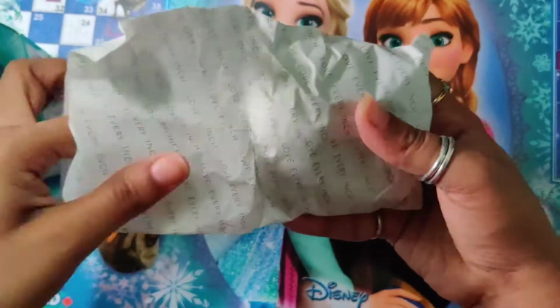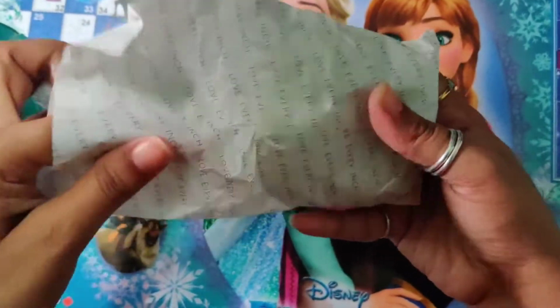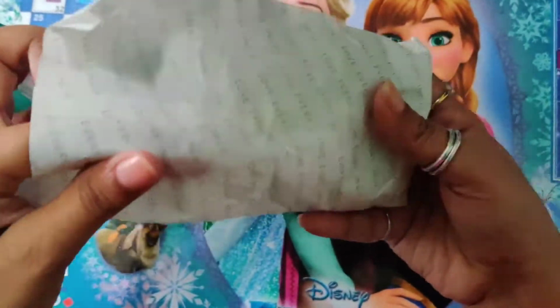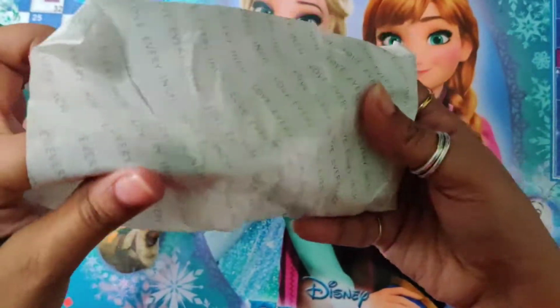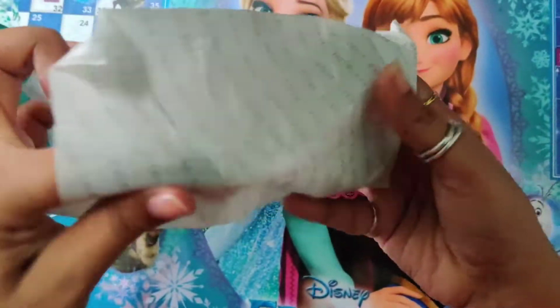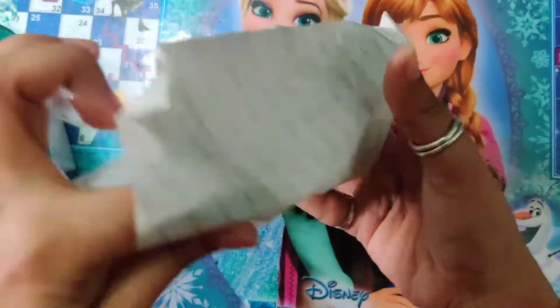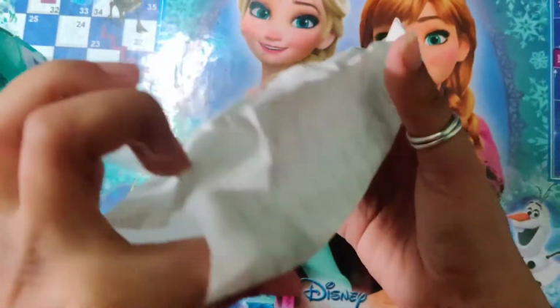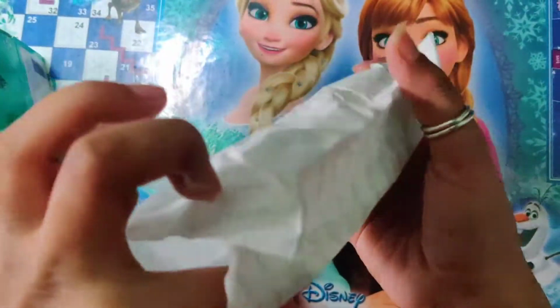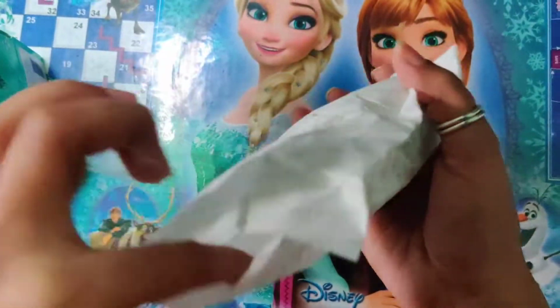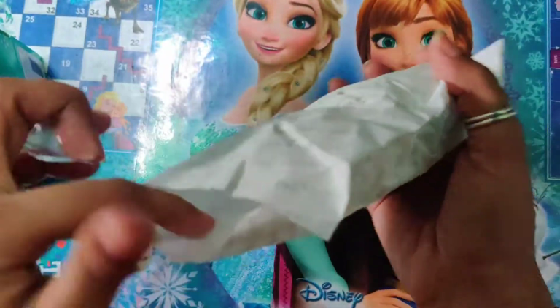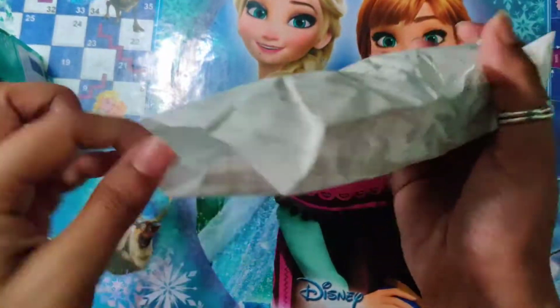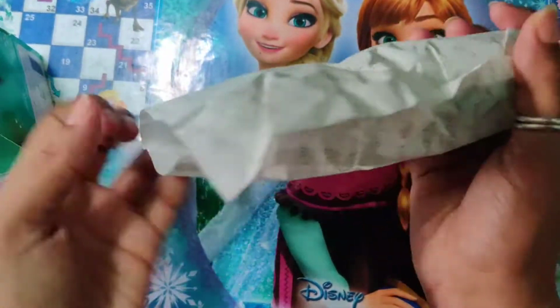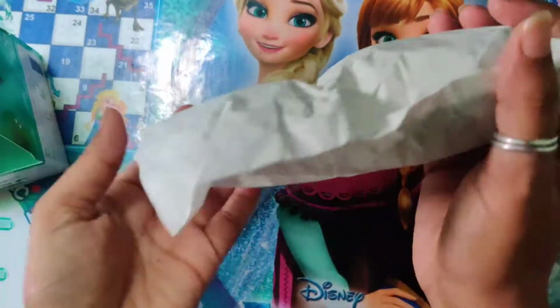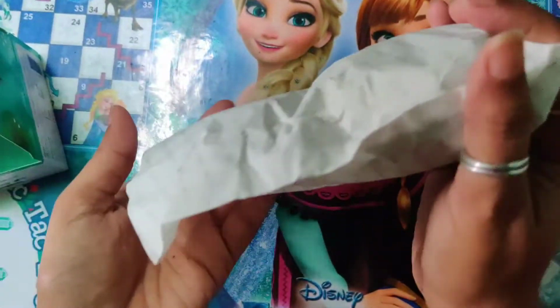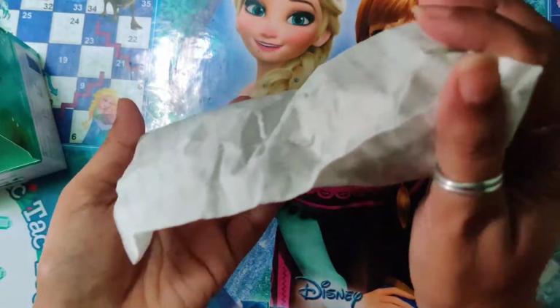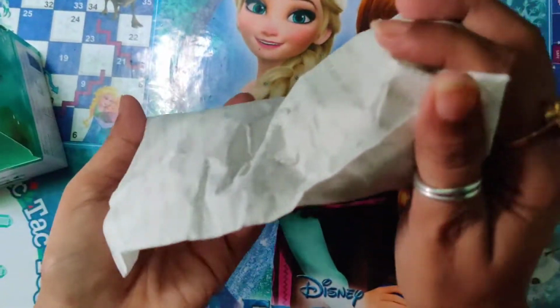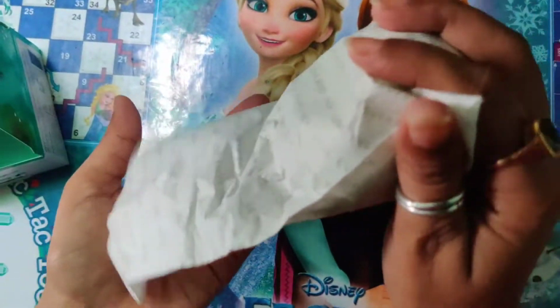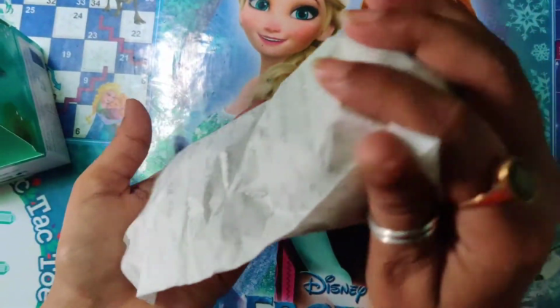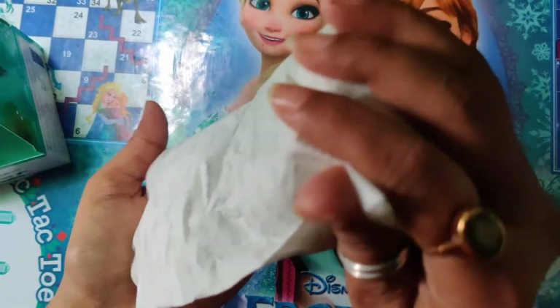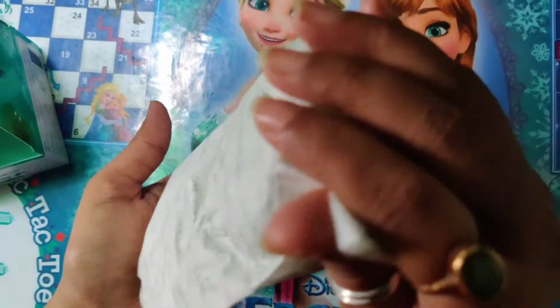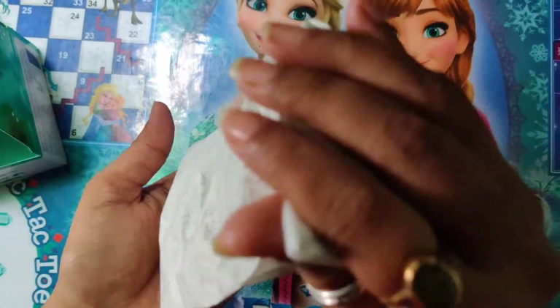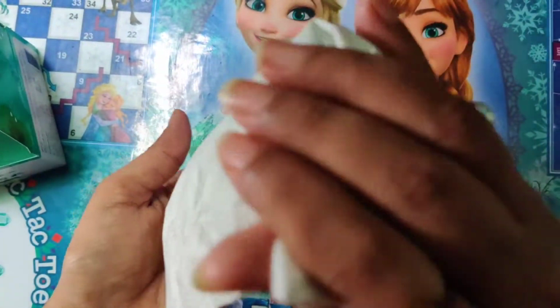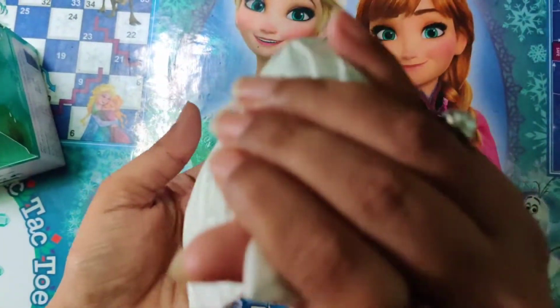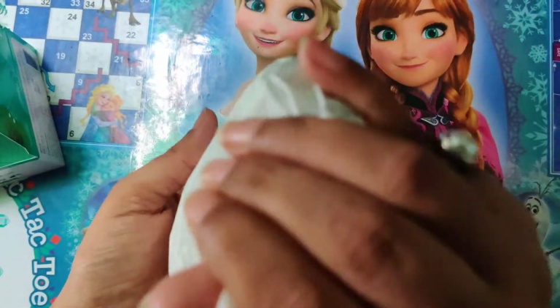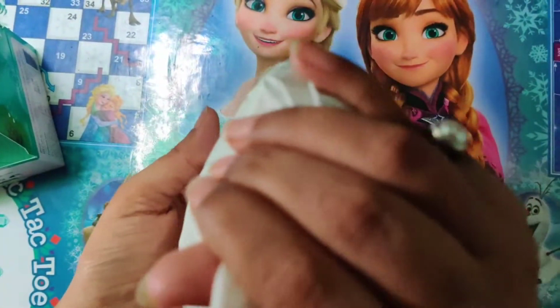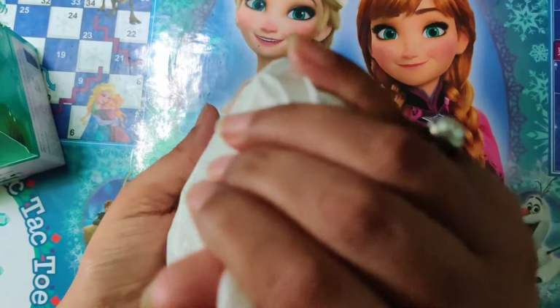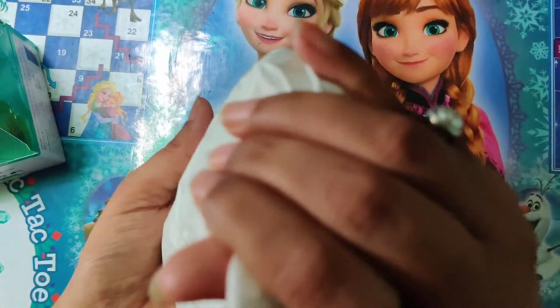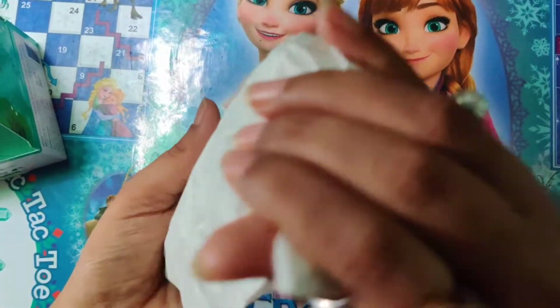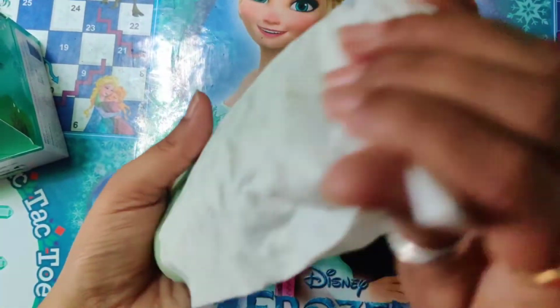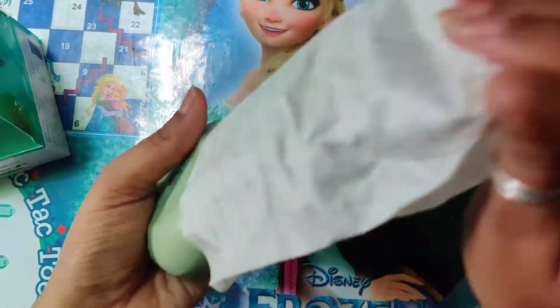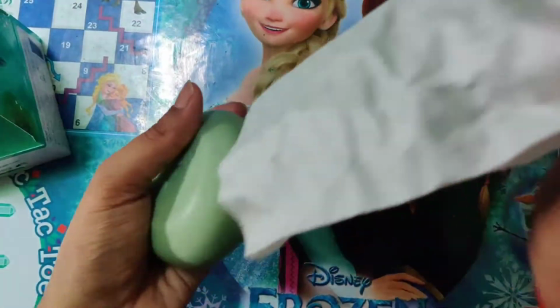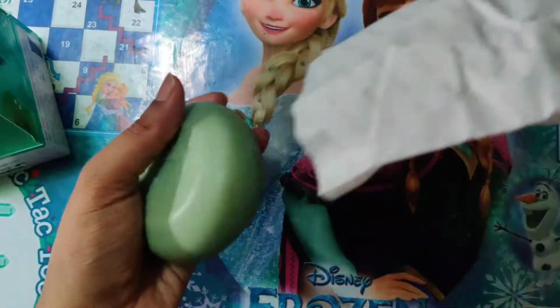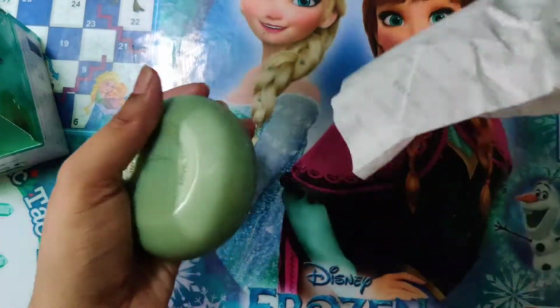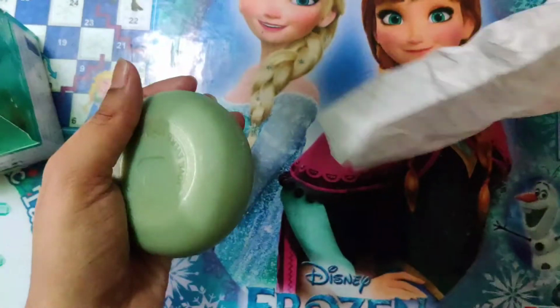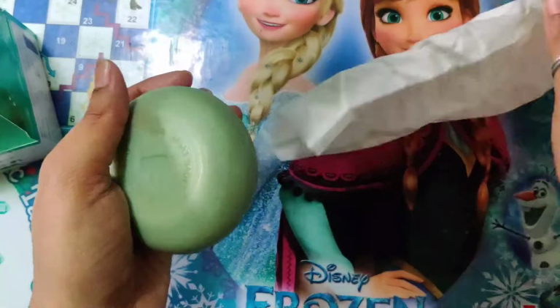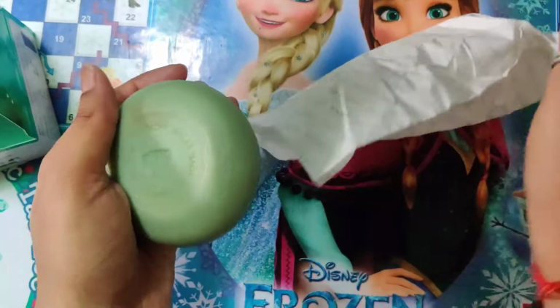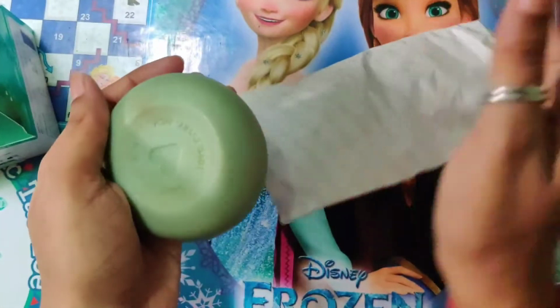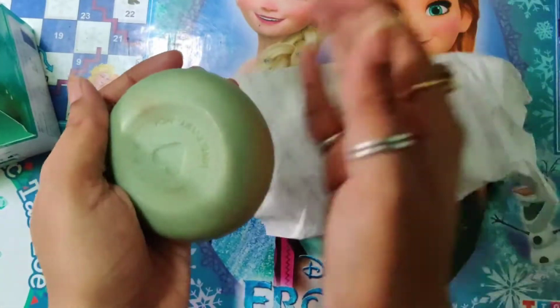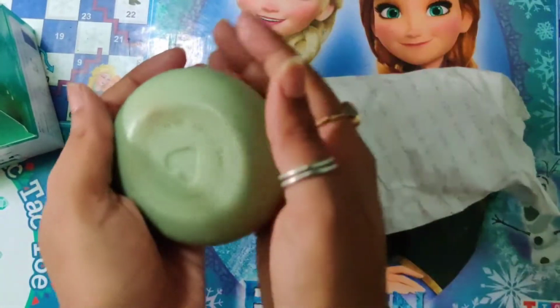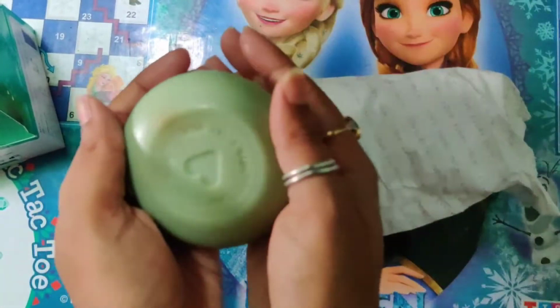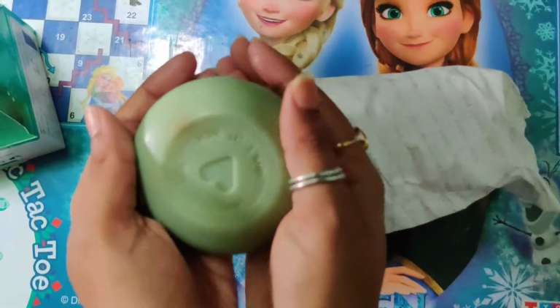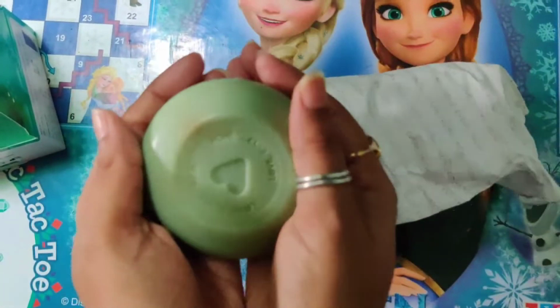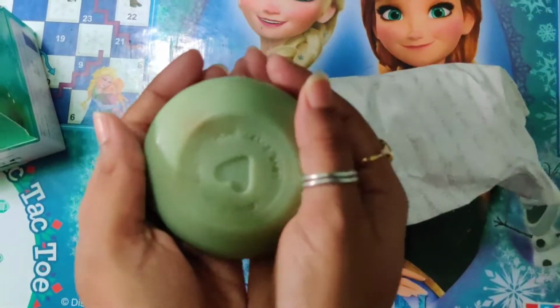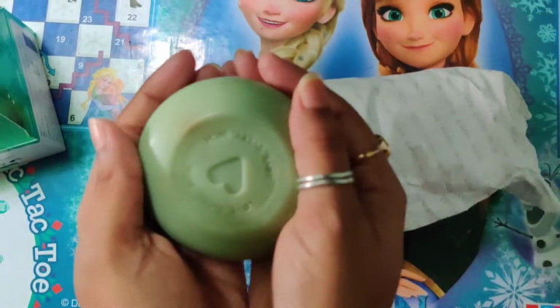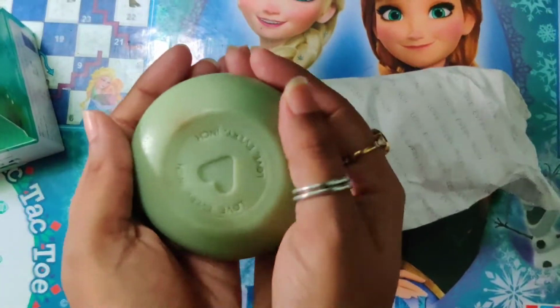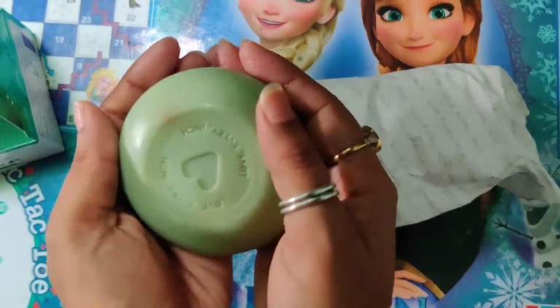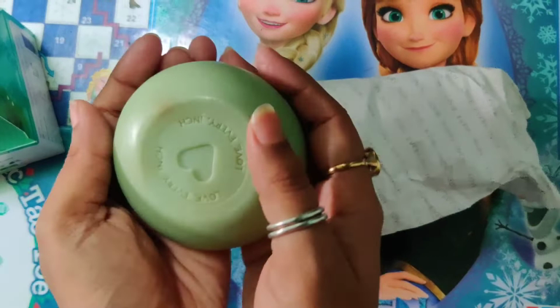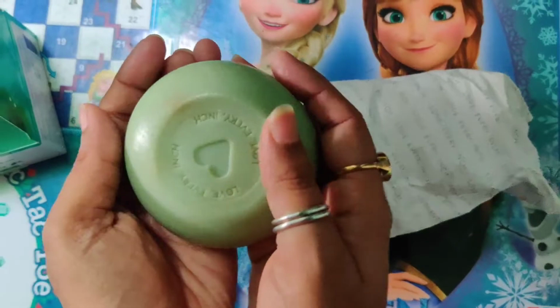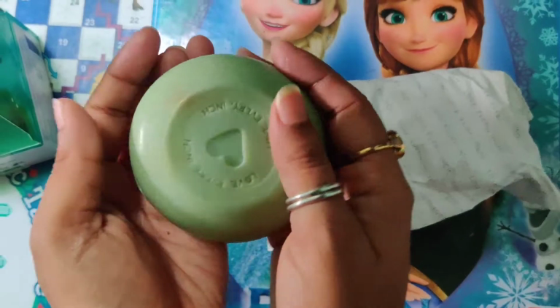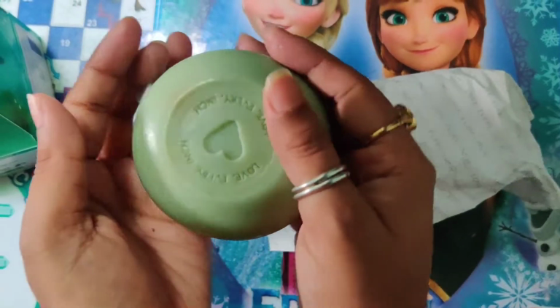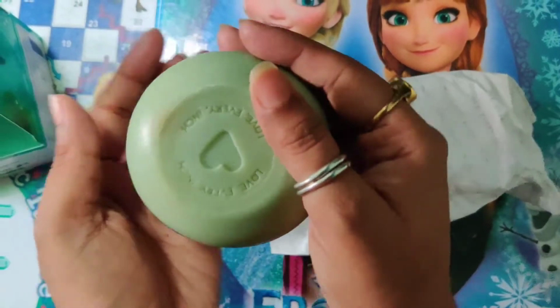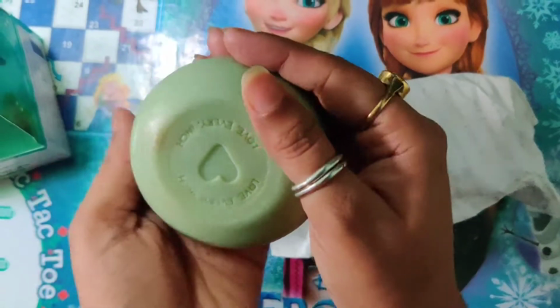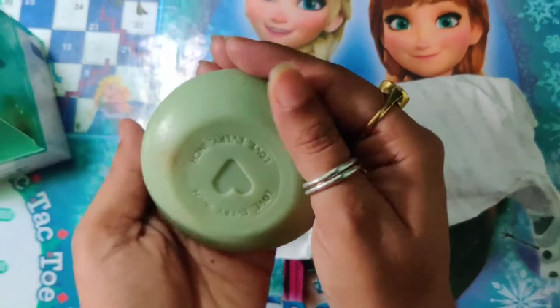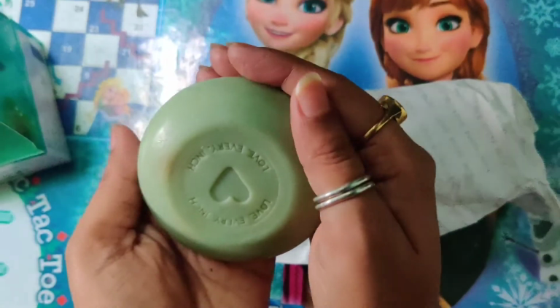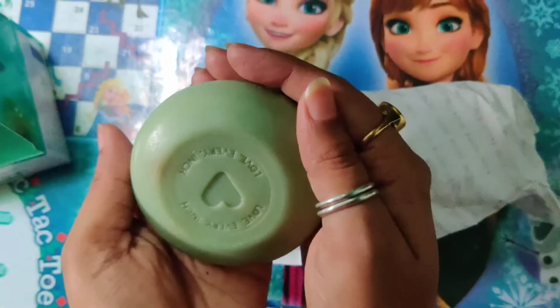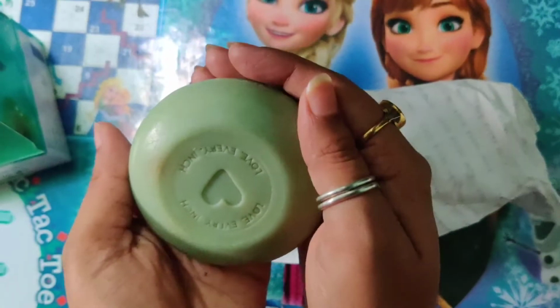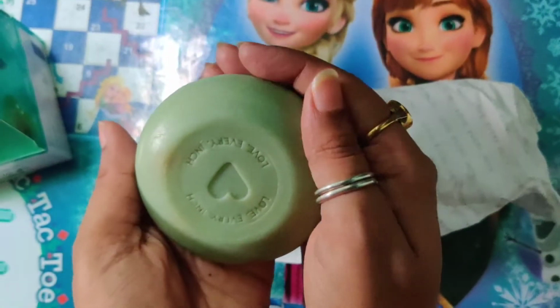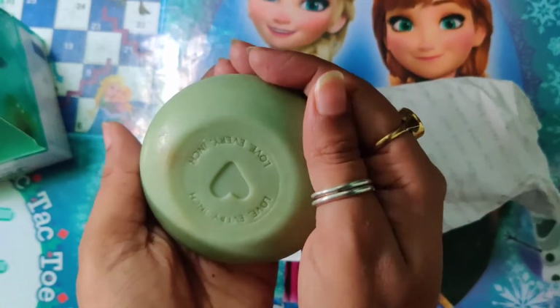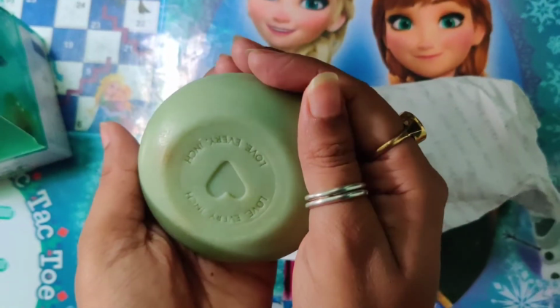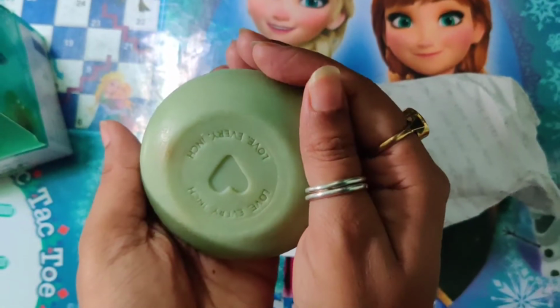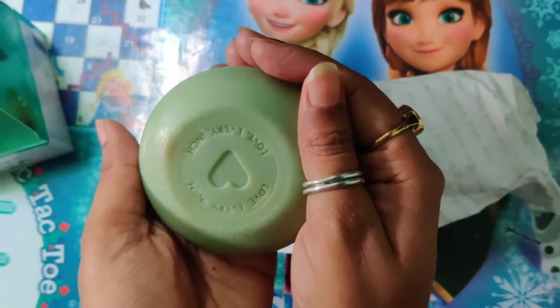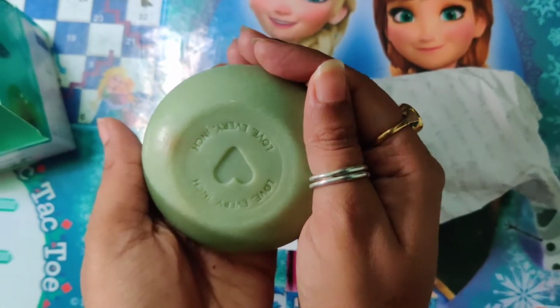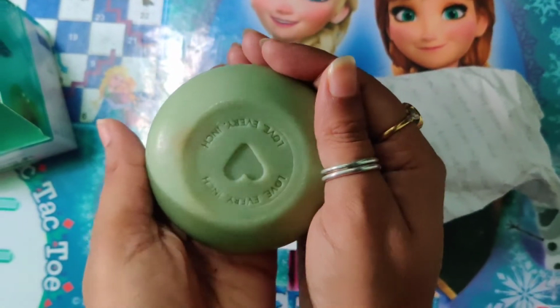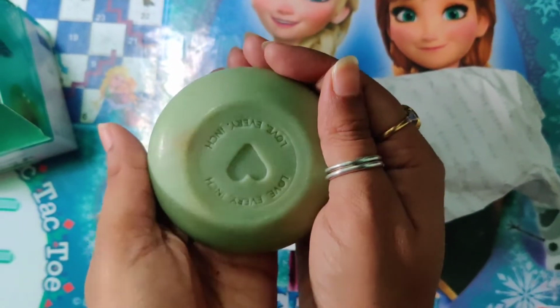I'm taking the soap out now. The fragrance is very pleasant and this is how the soap looks.